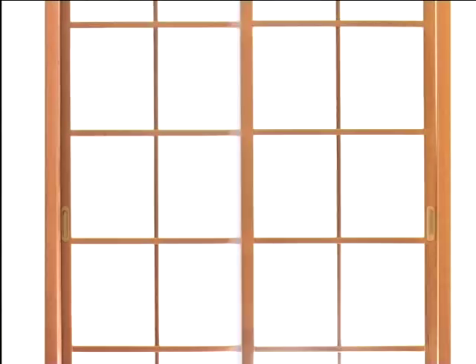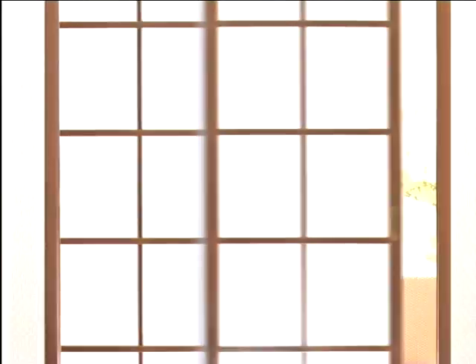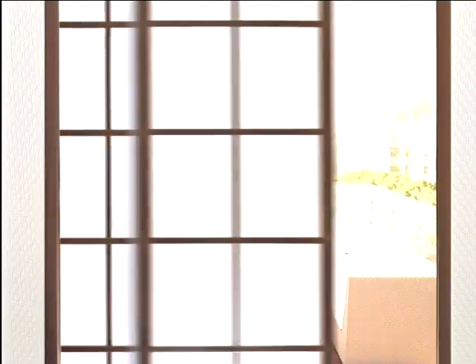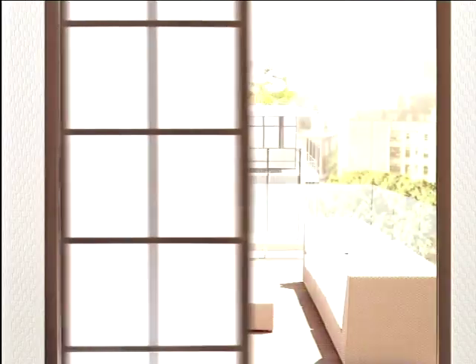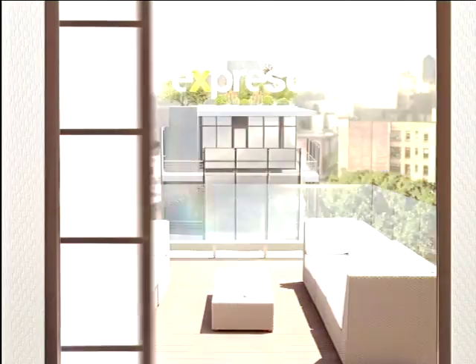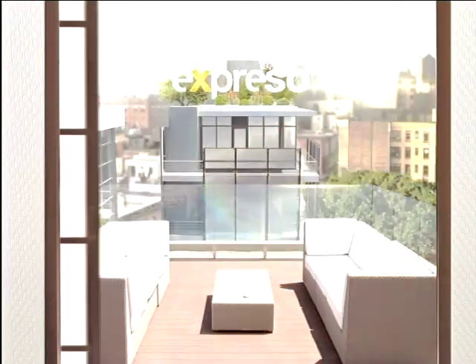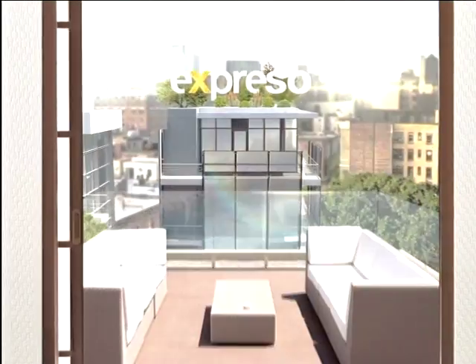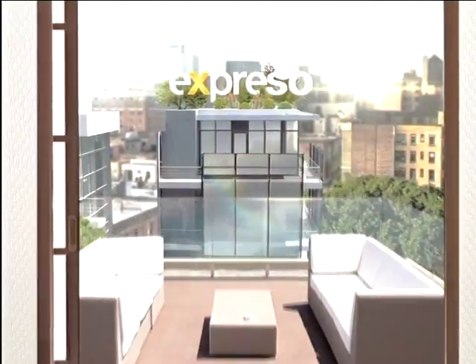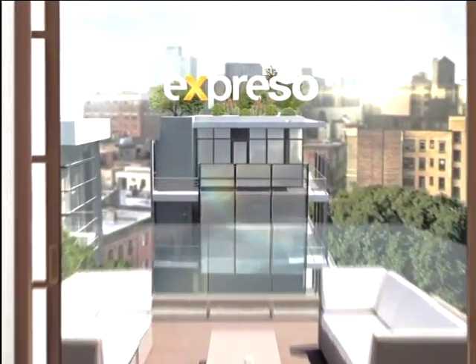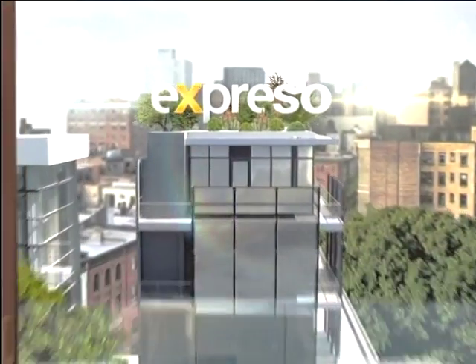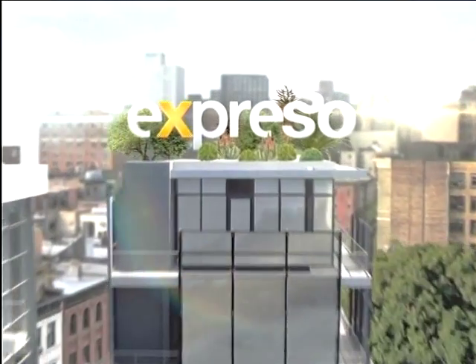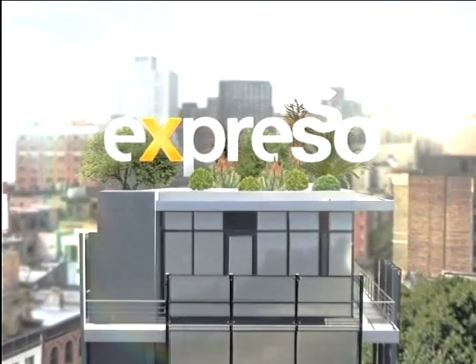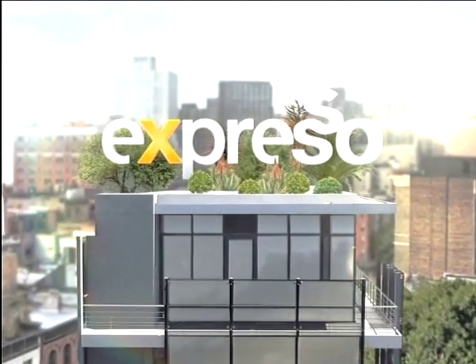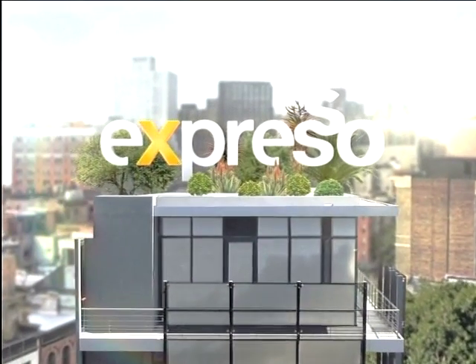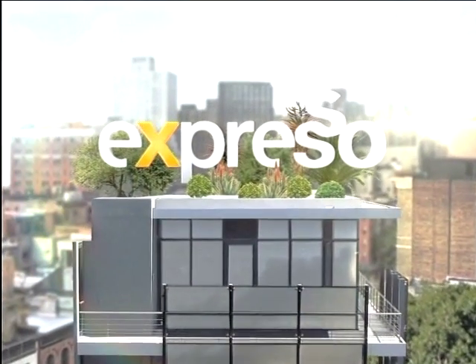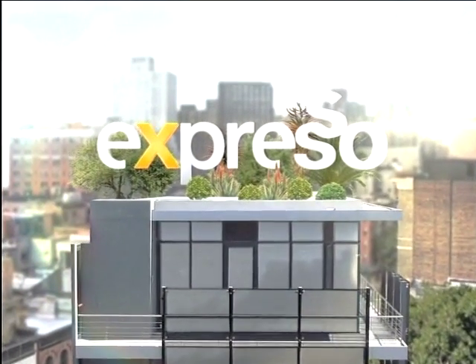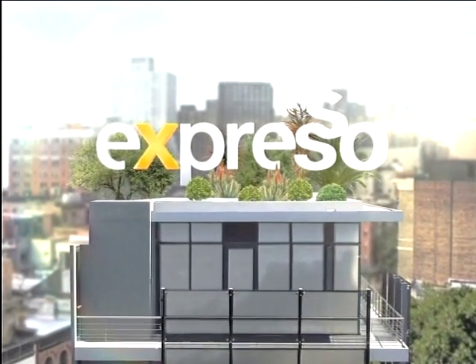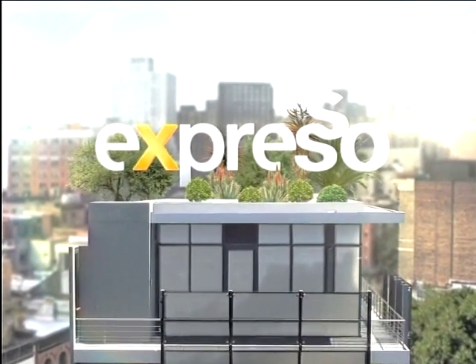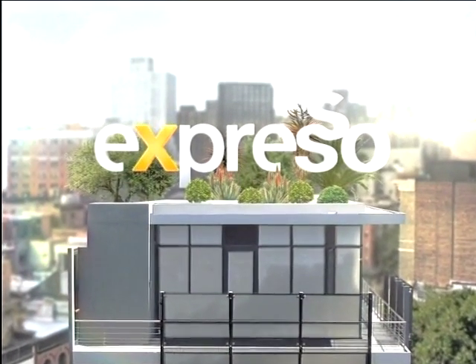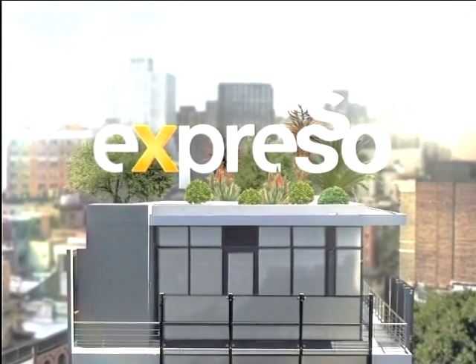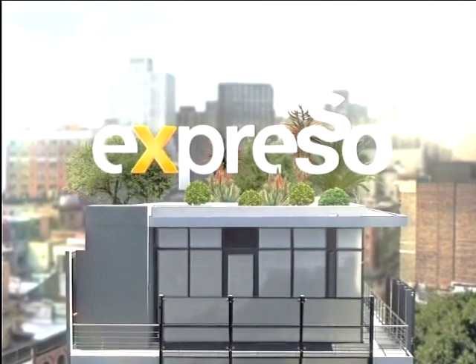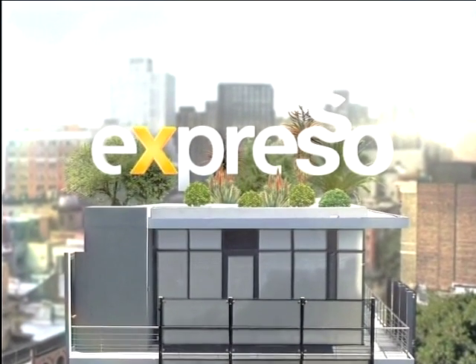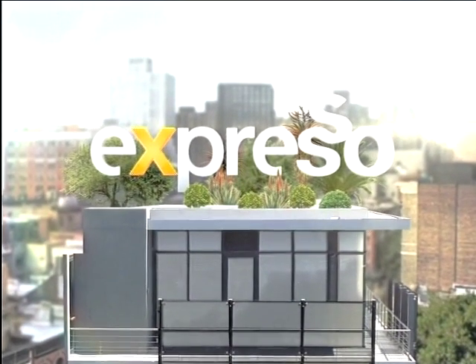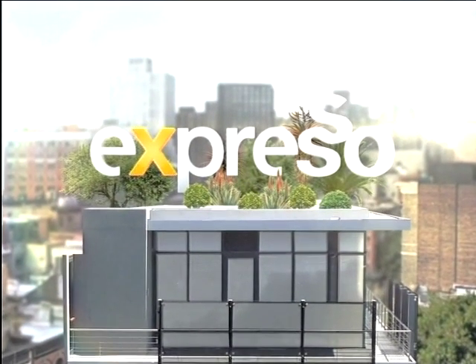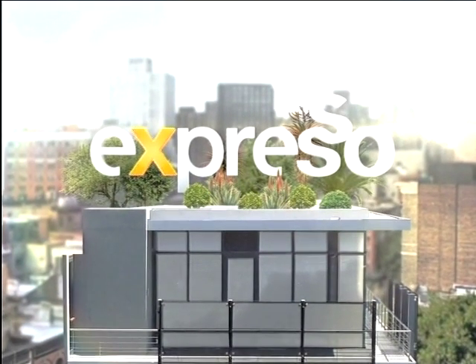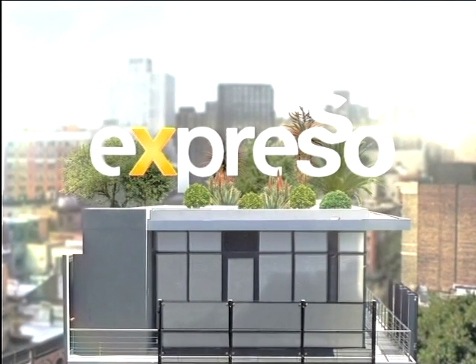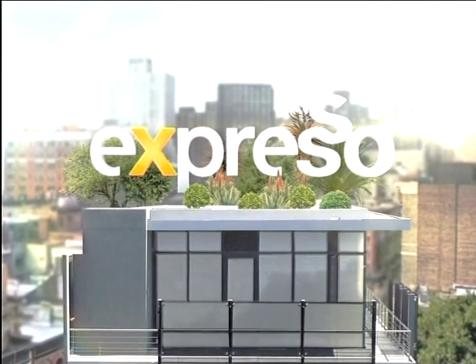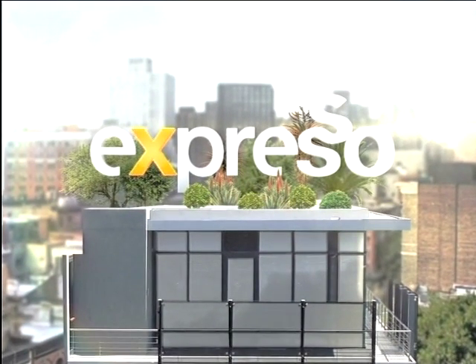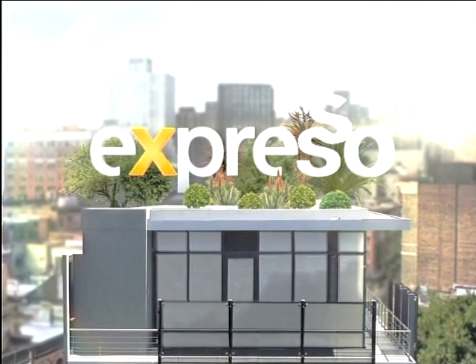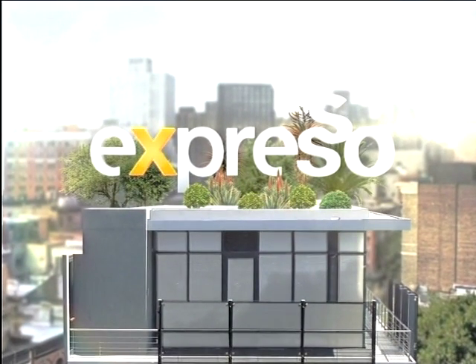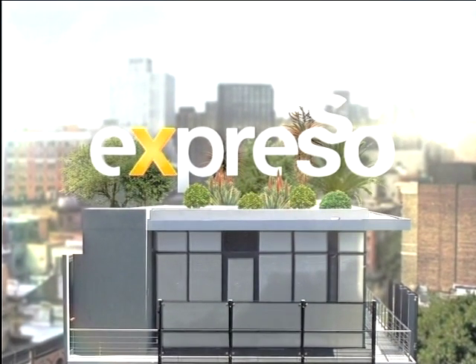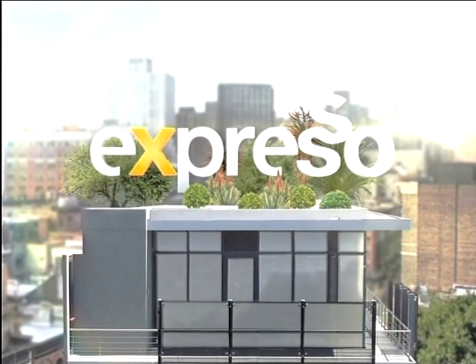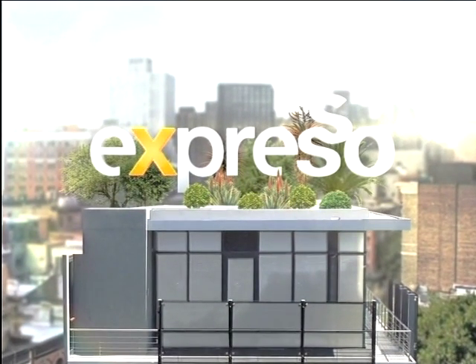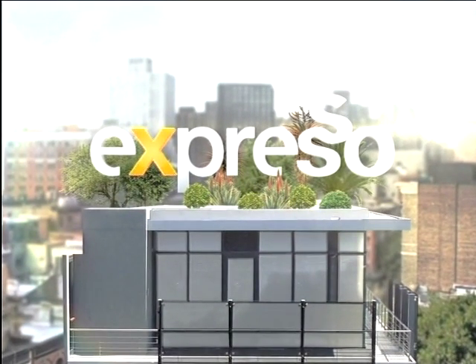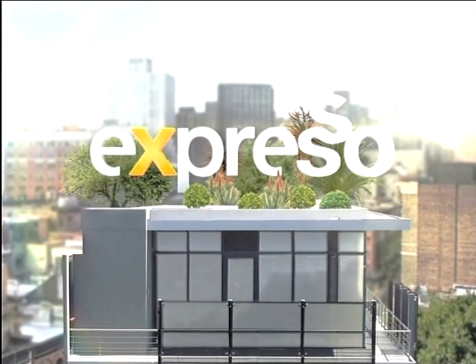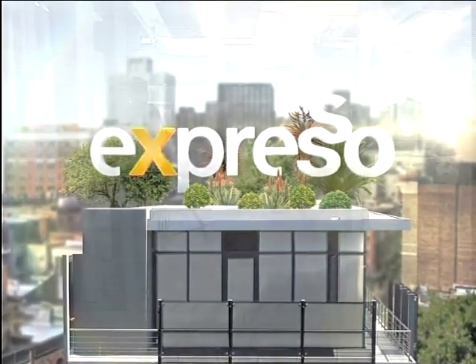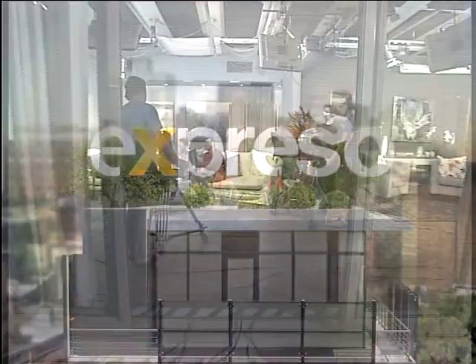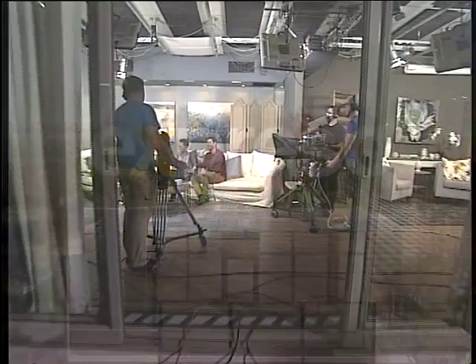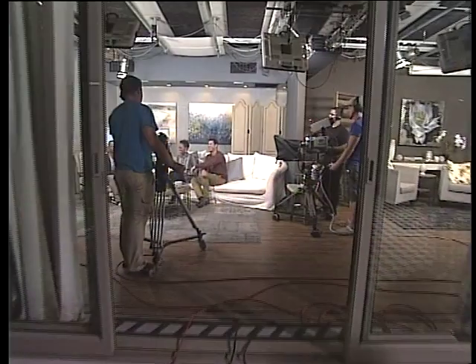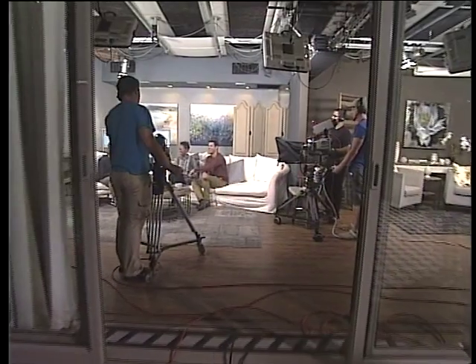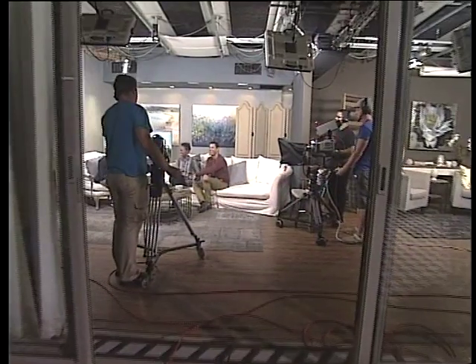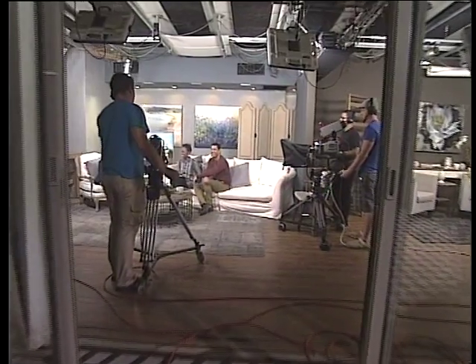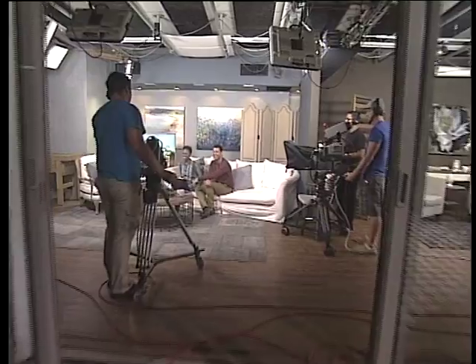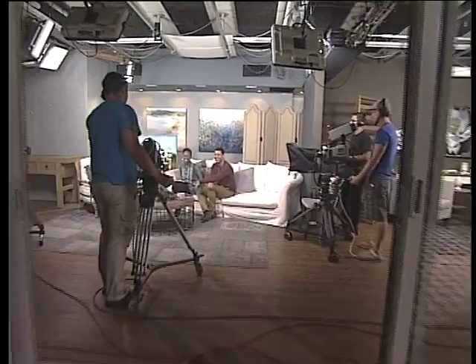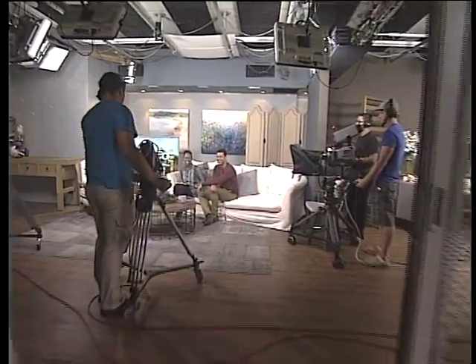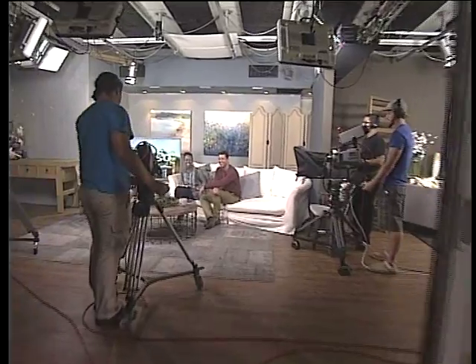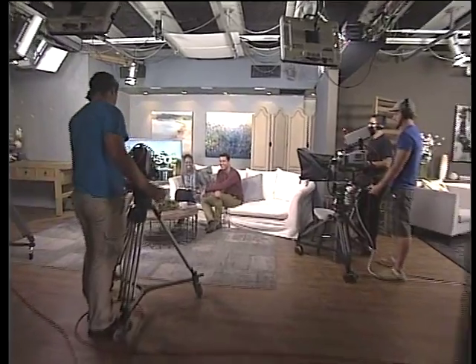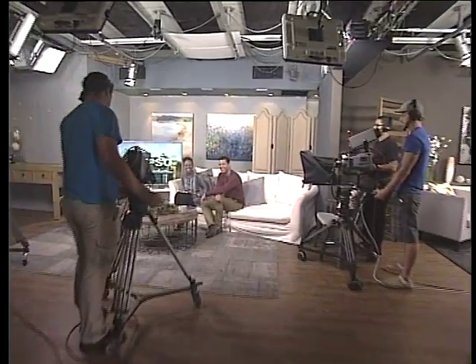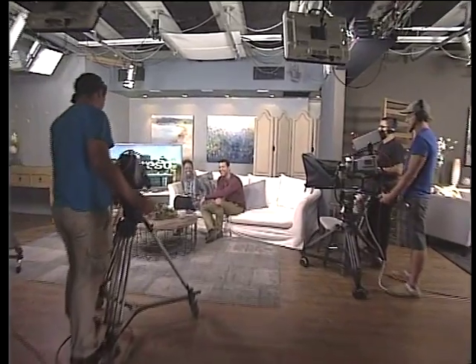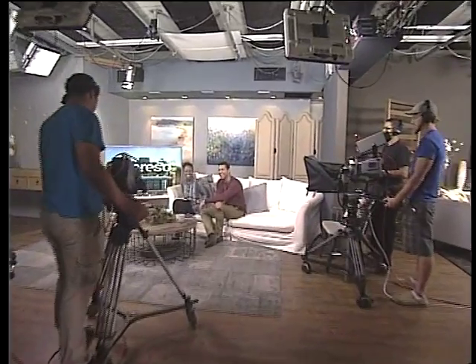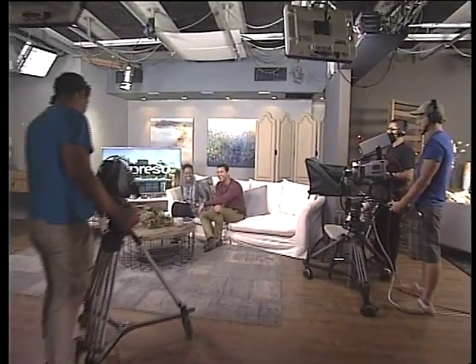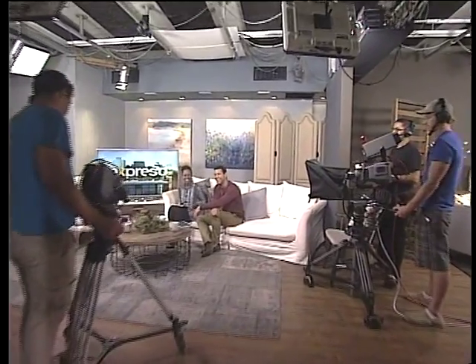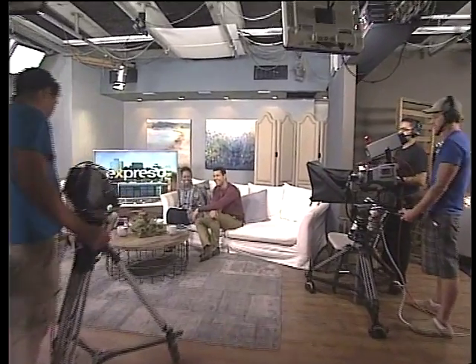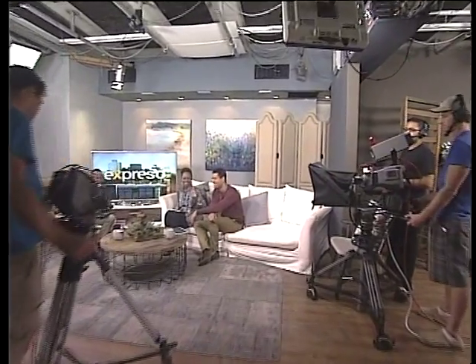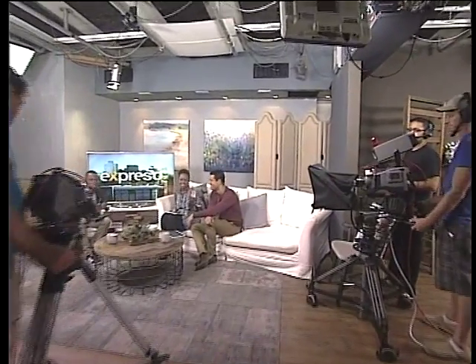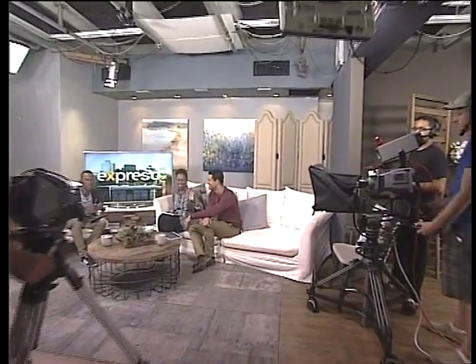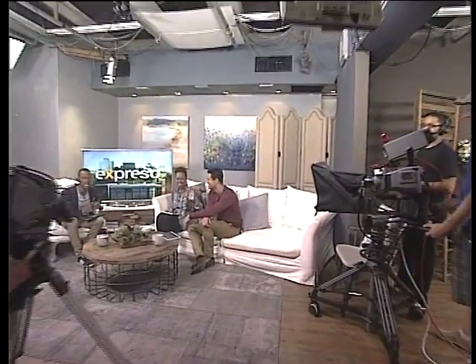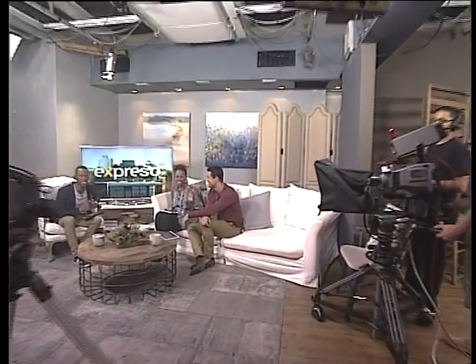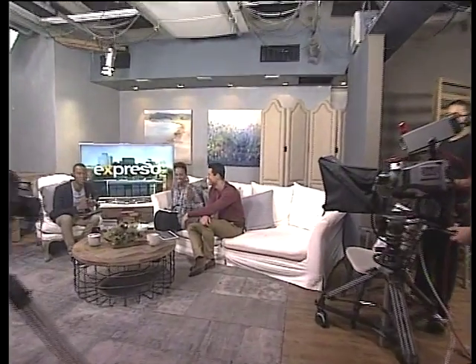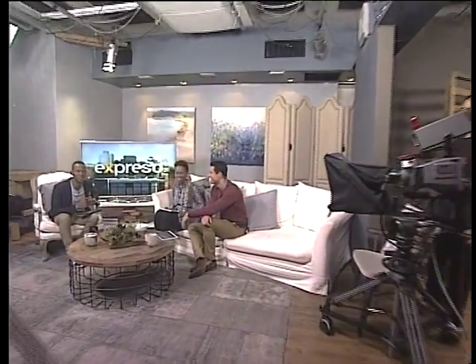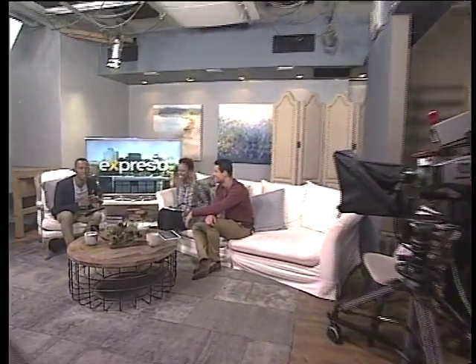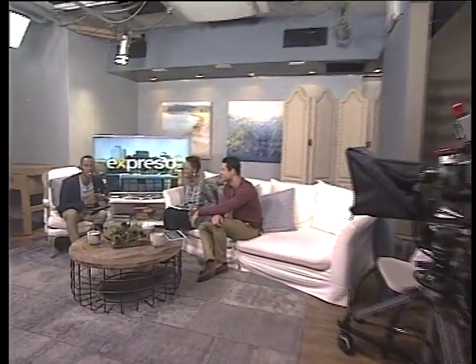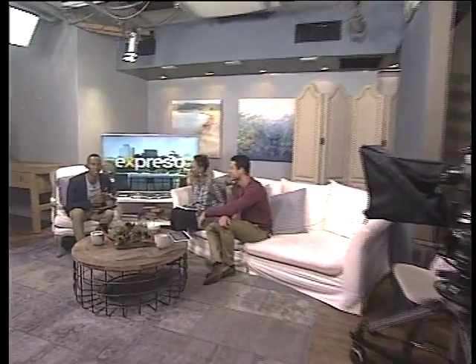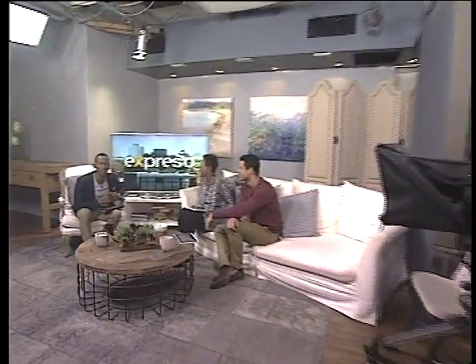It's my Feel Good Breakfast Show! Welcome back to your Feel Good Breakfast Show Express on SABC3.